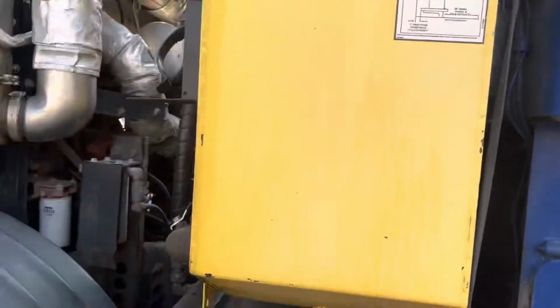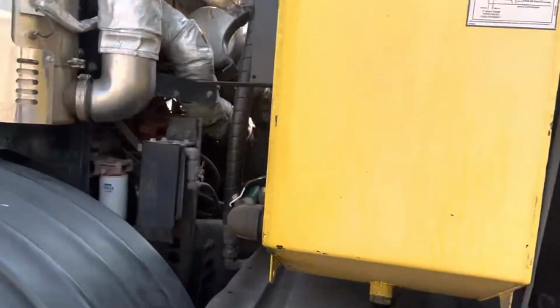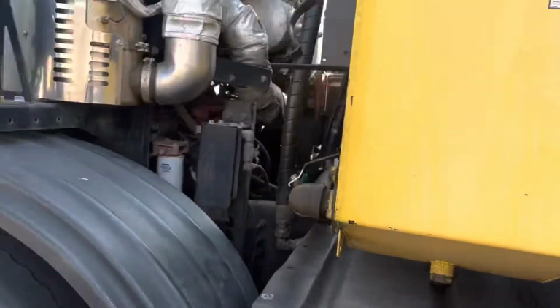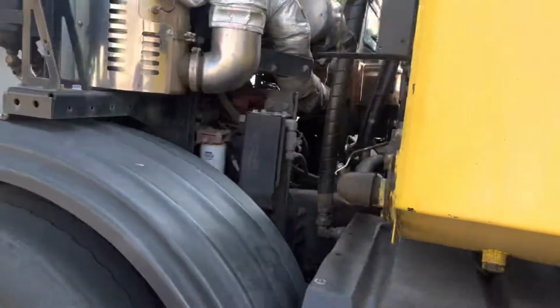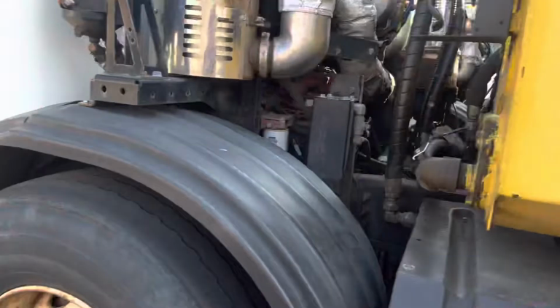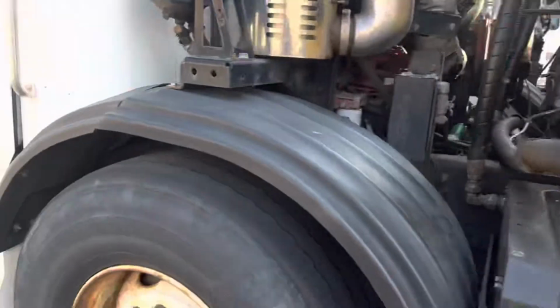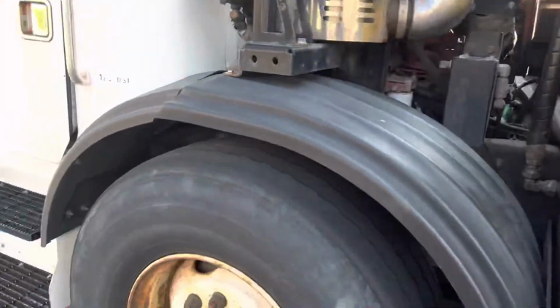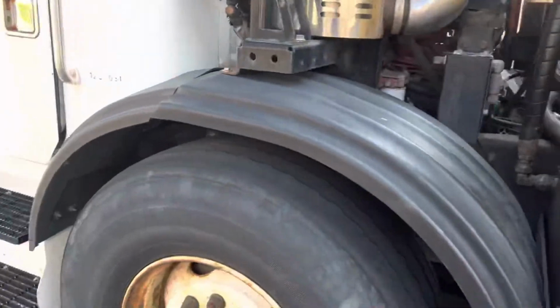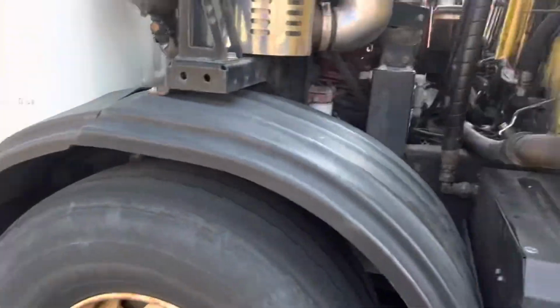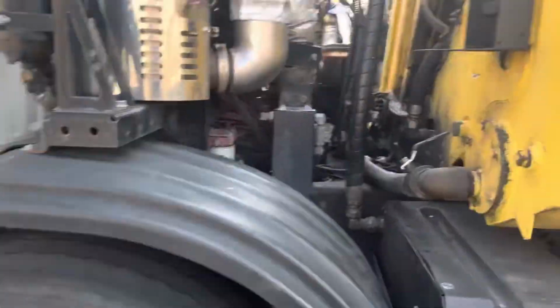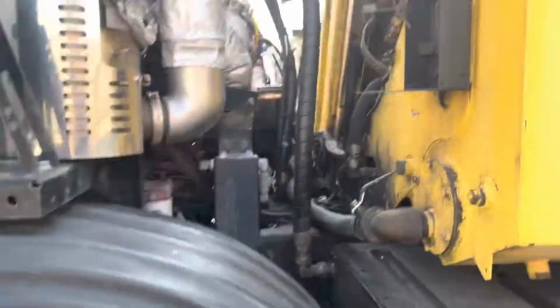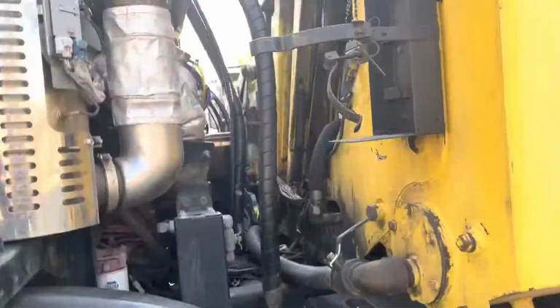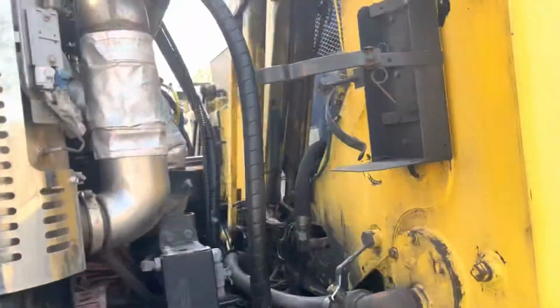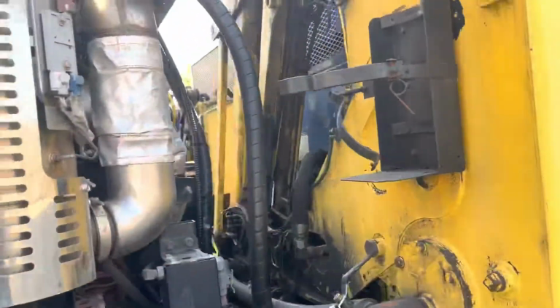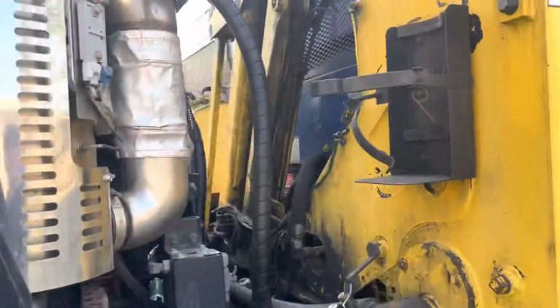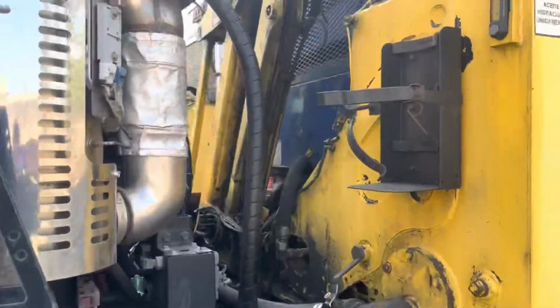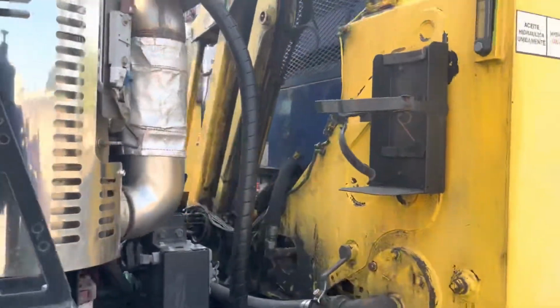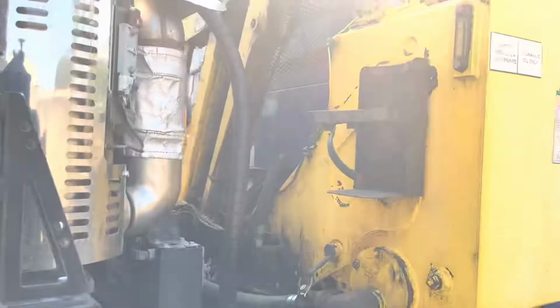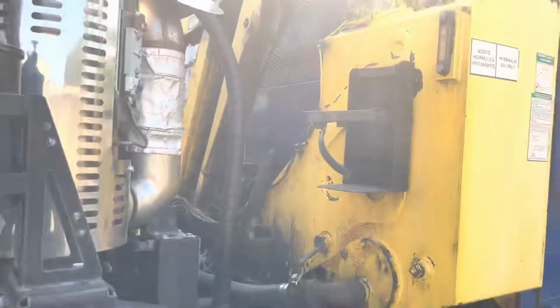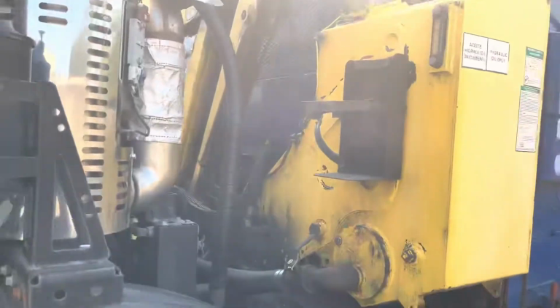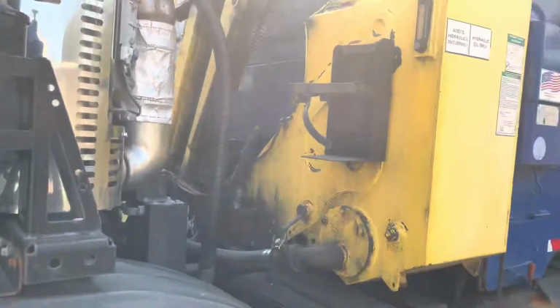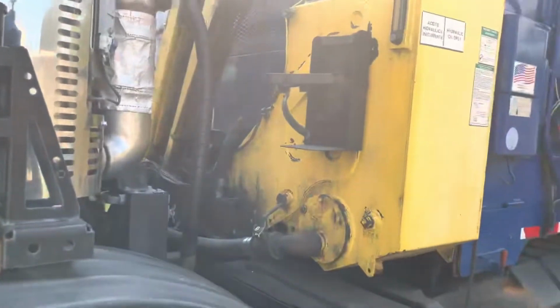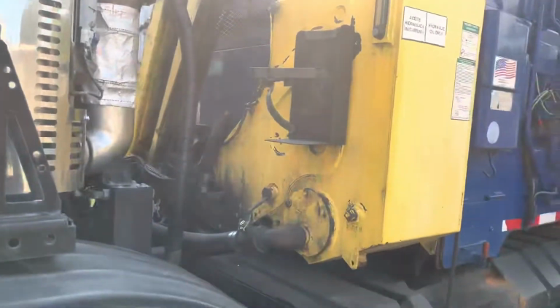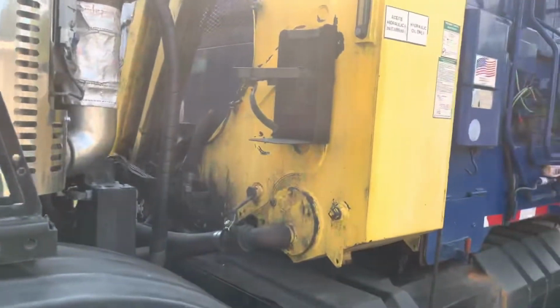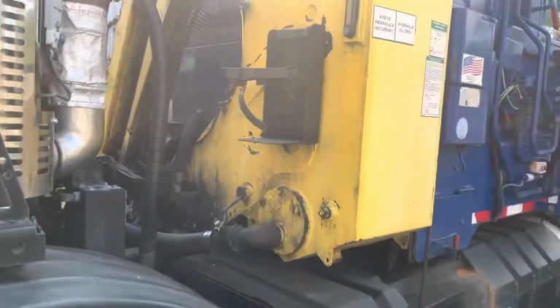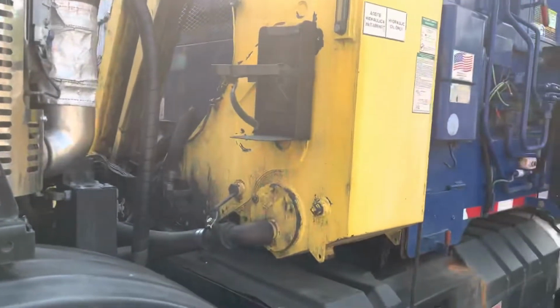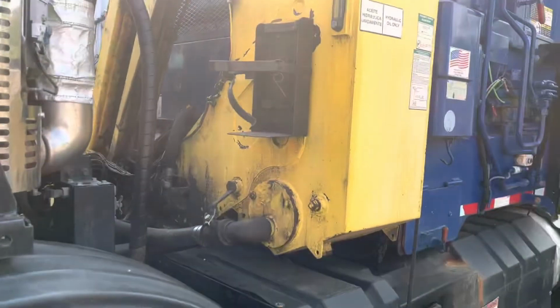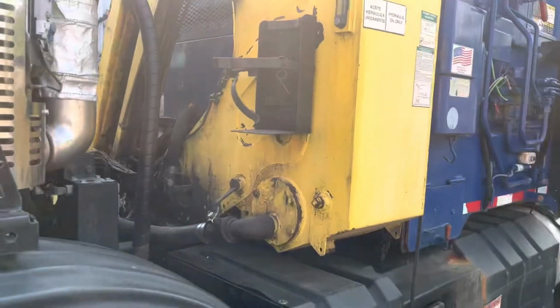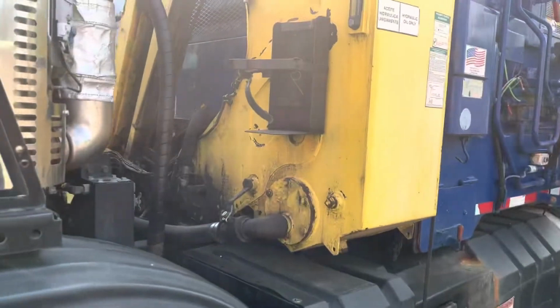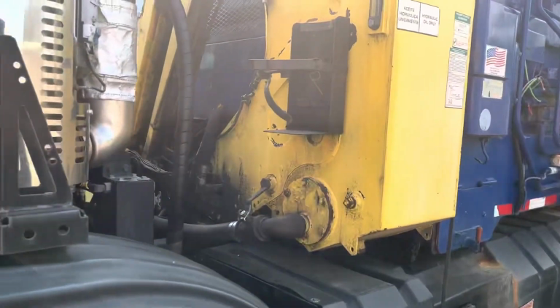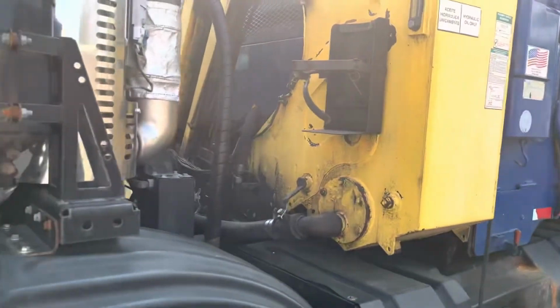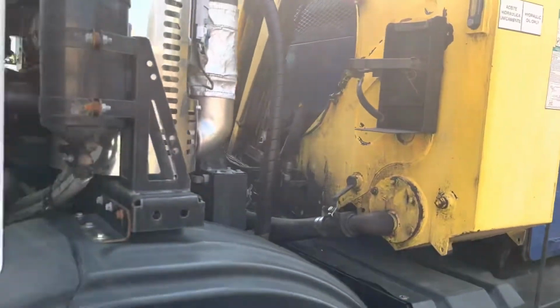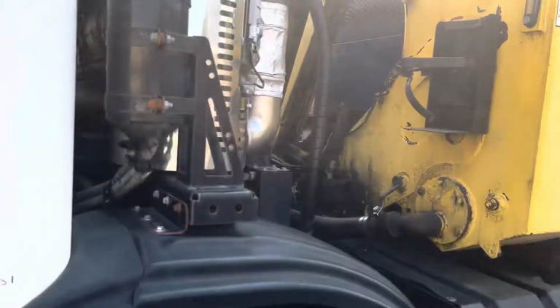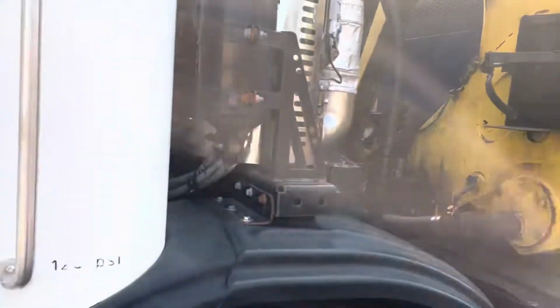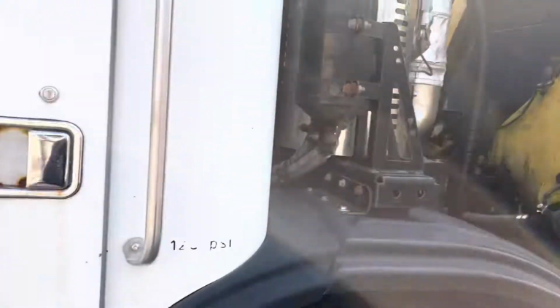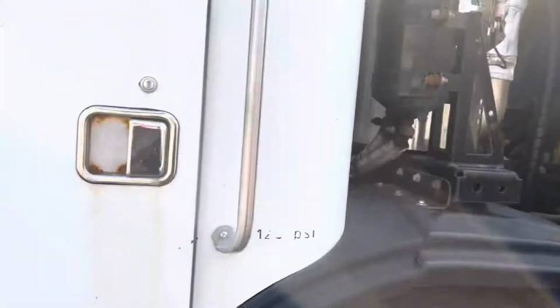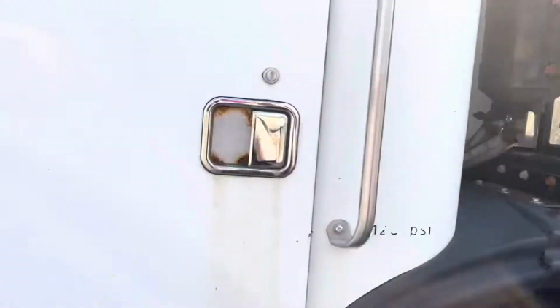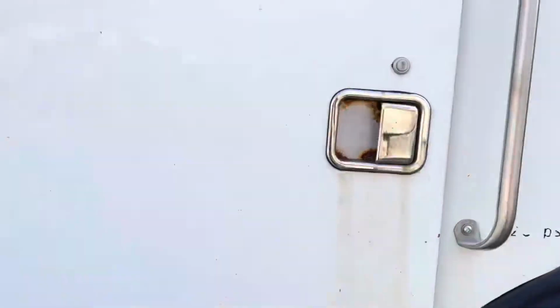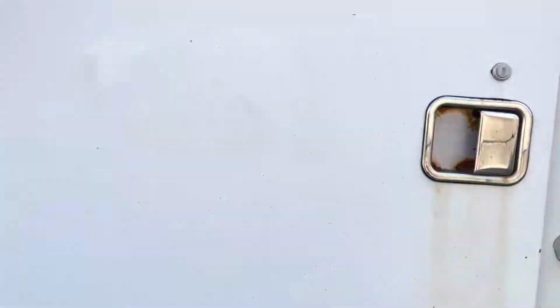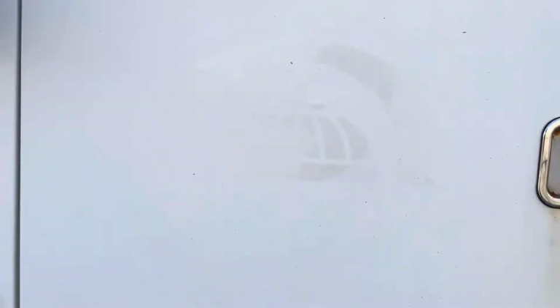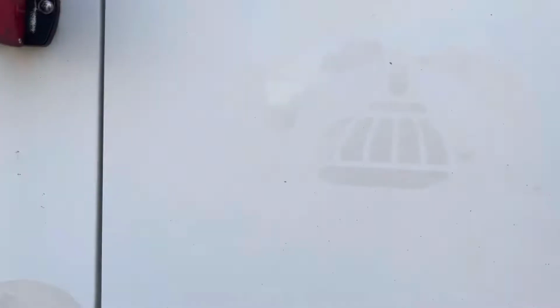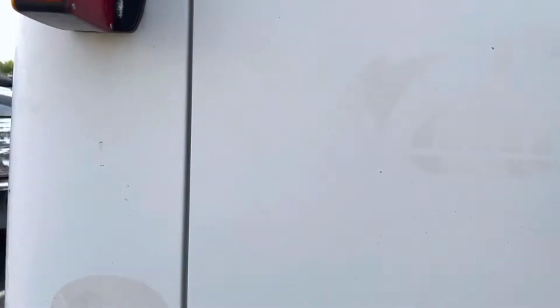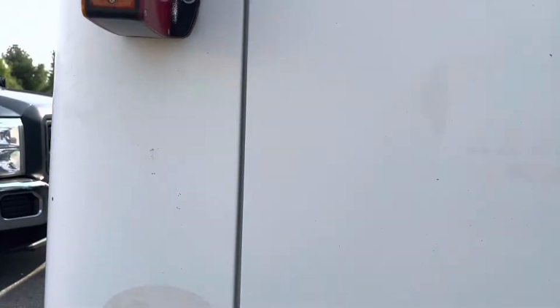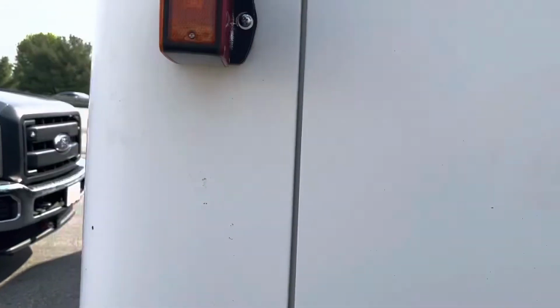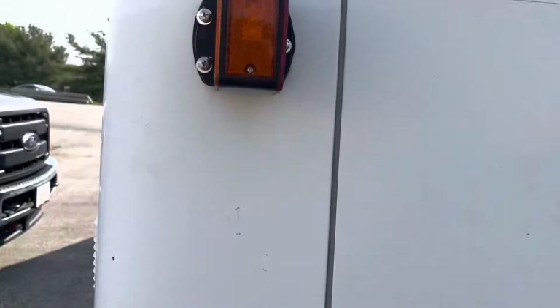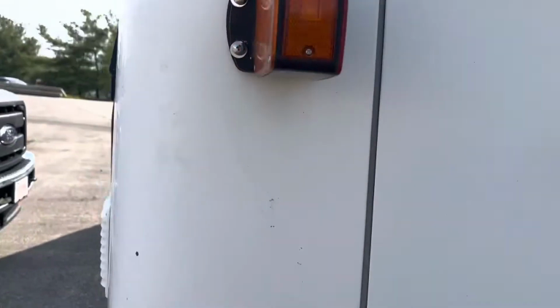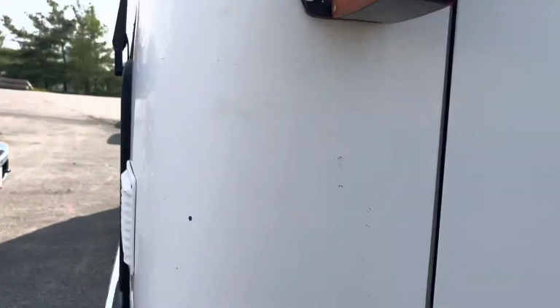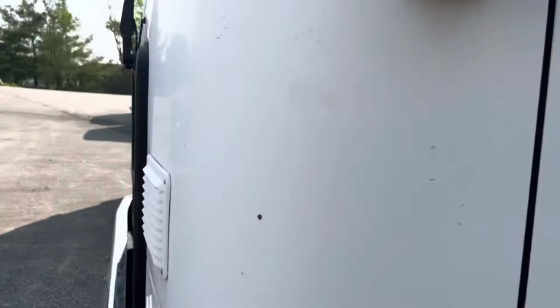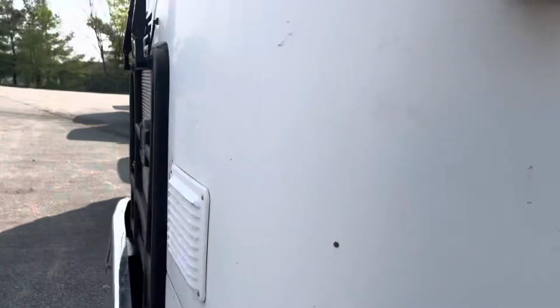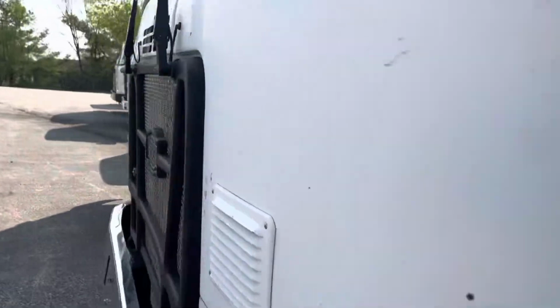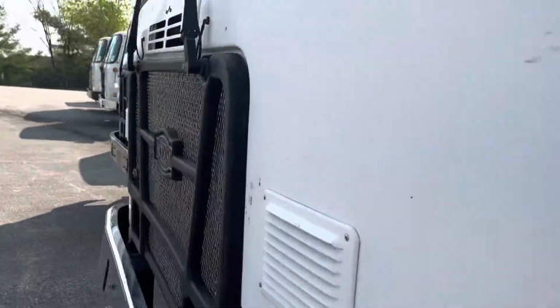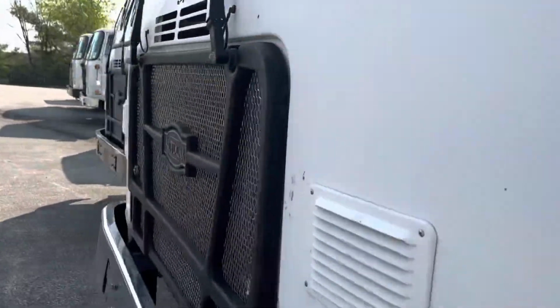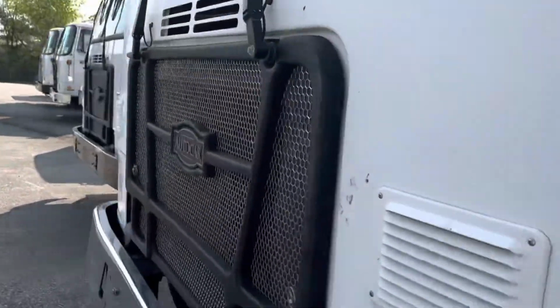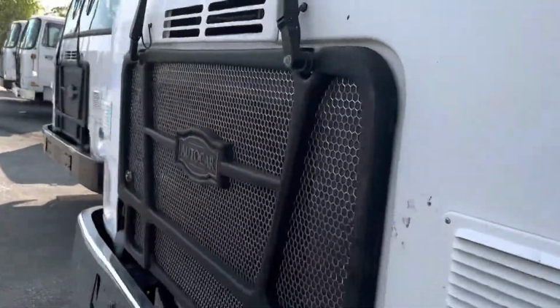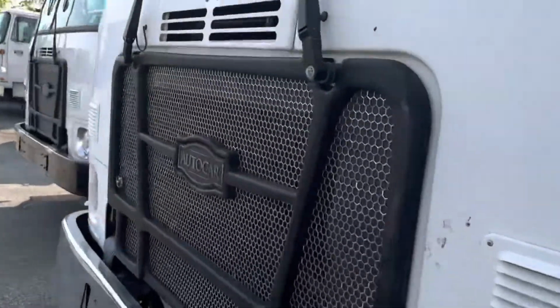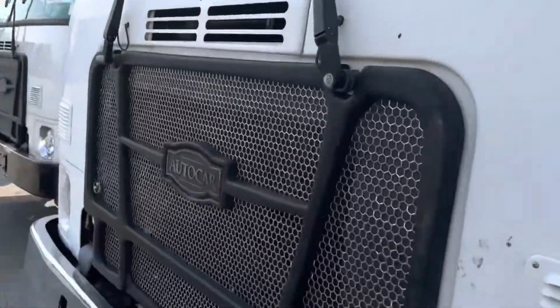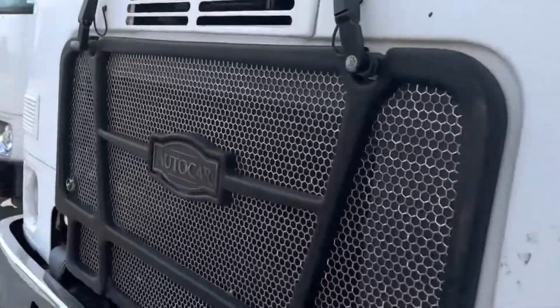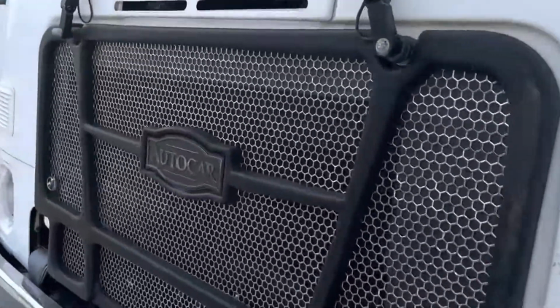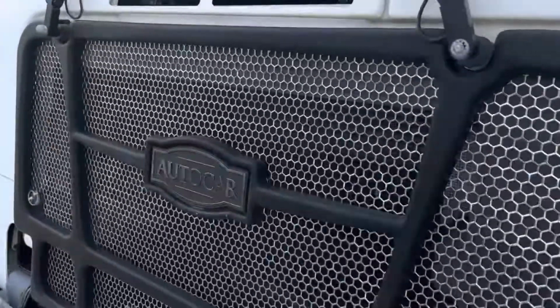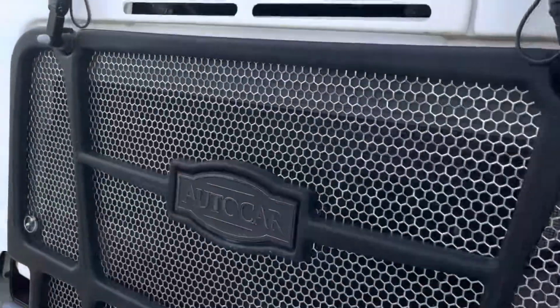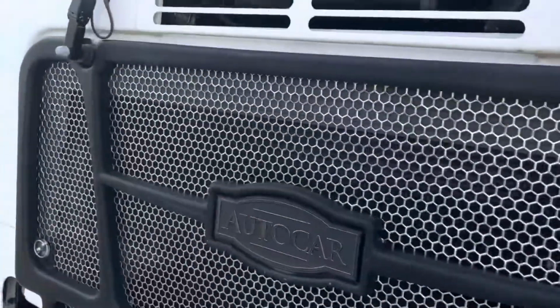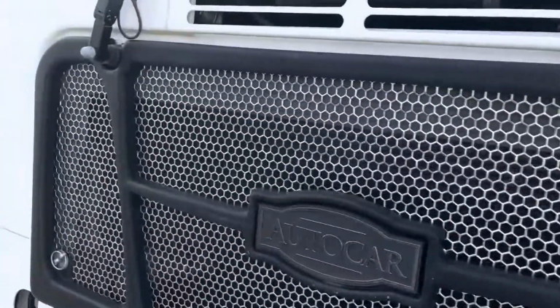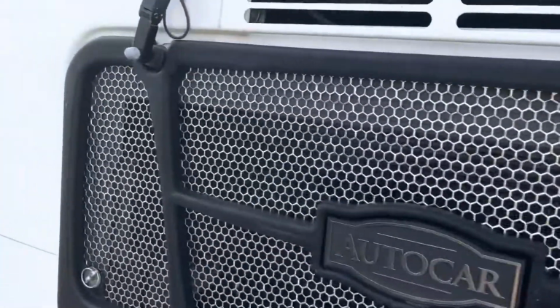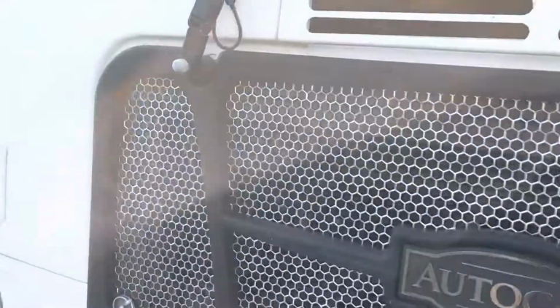I don't know if this arm works. They're all Python, I think. These are all 380 horsepower.